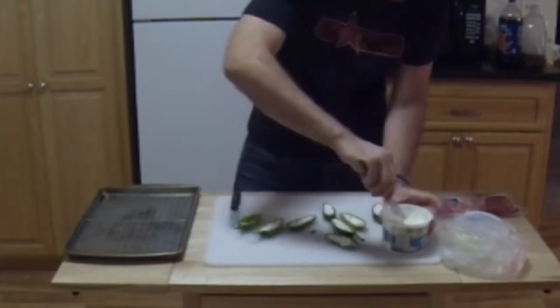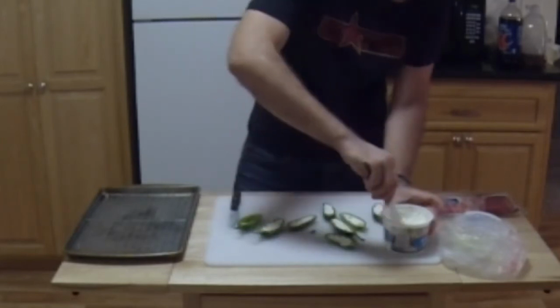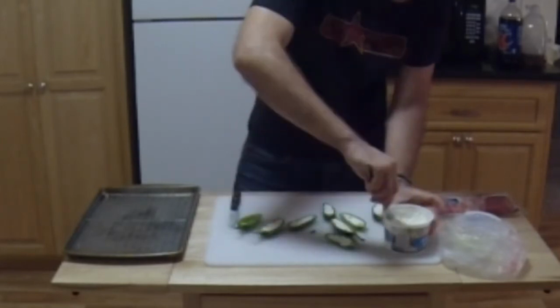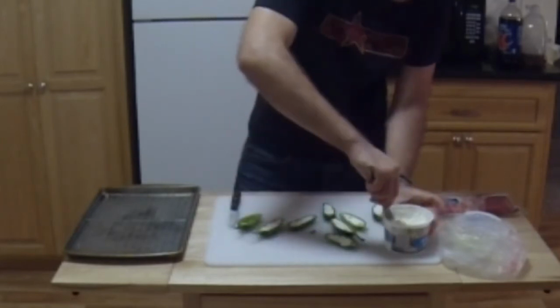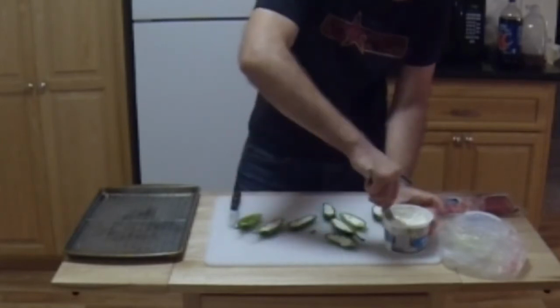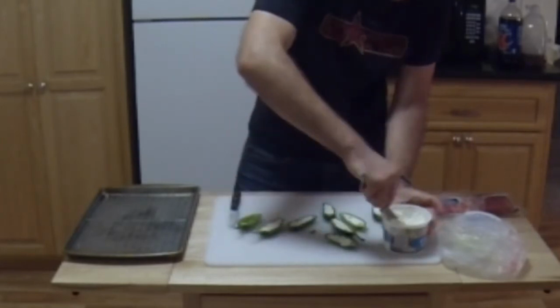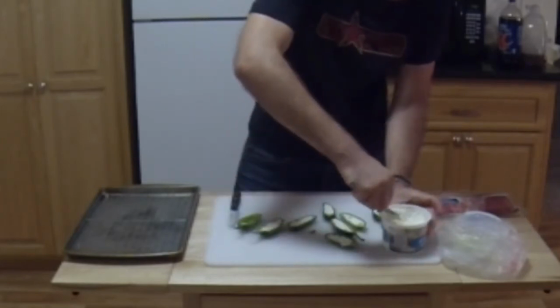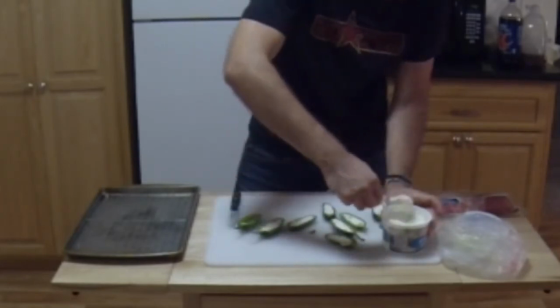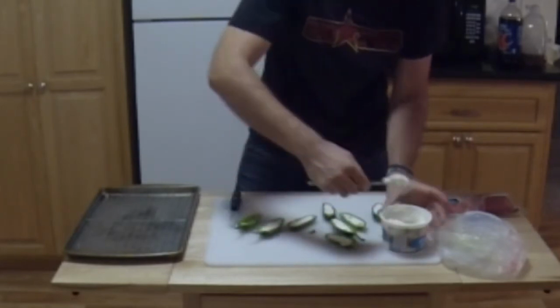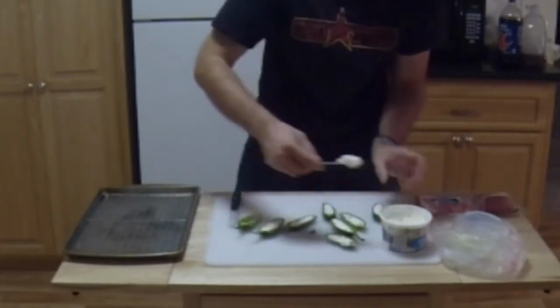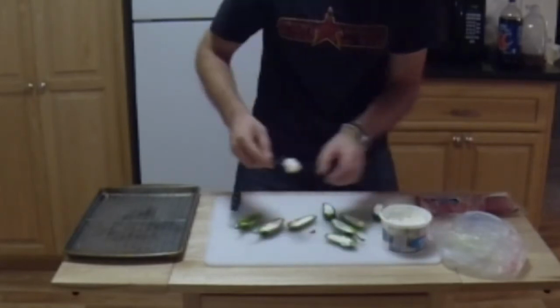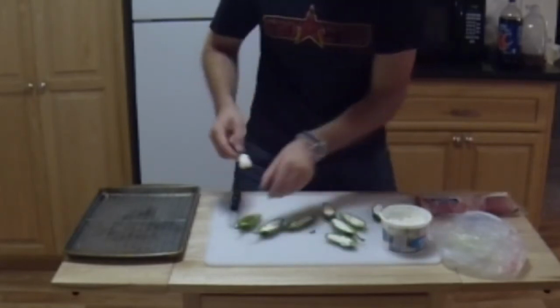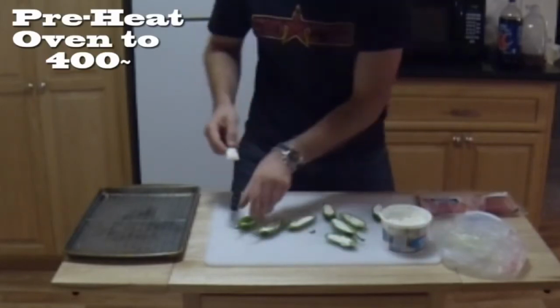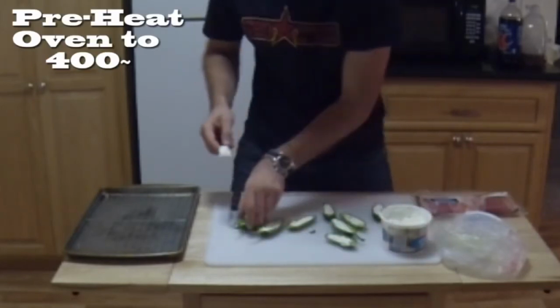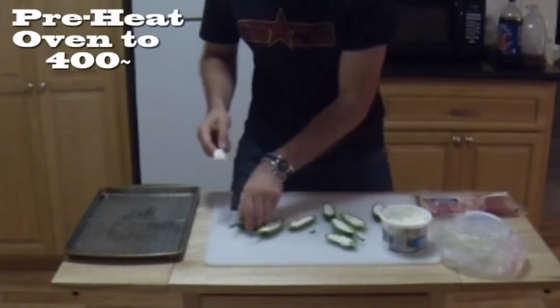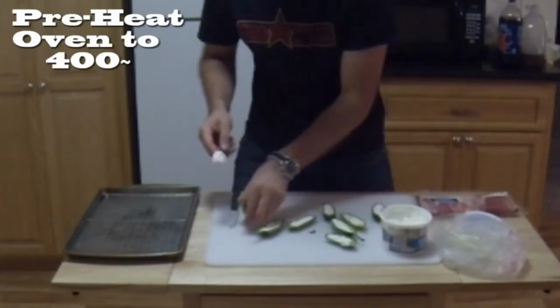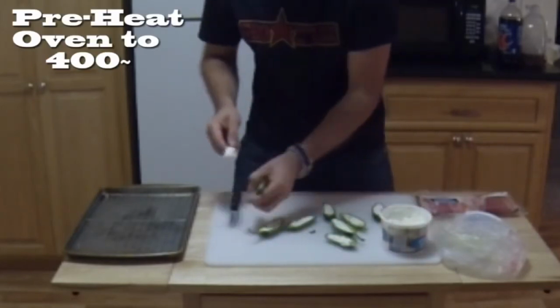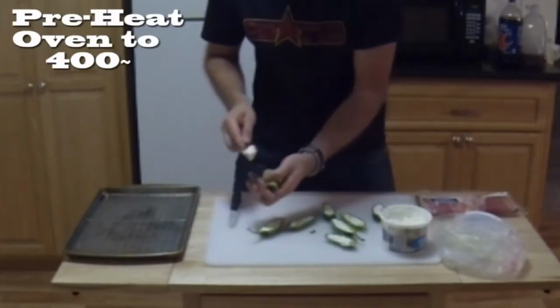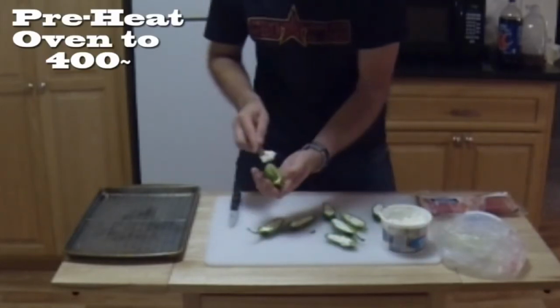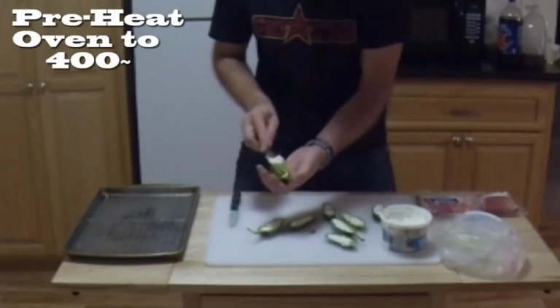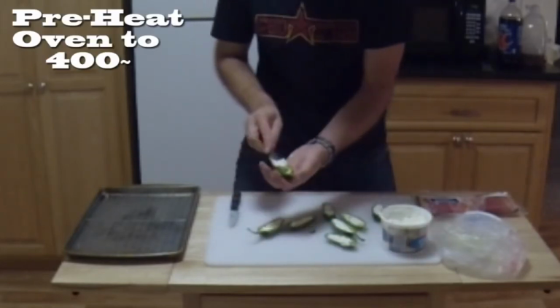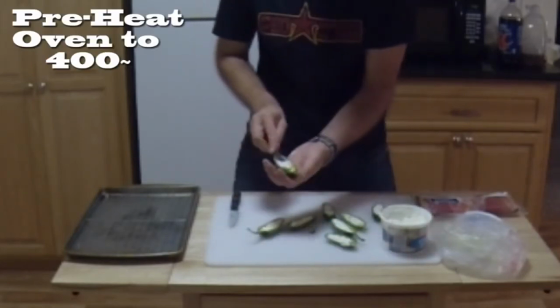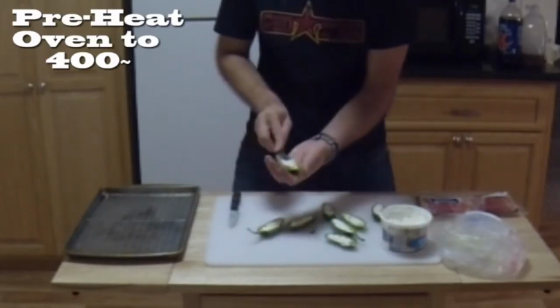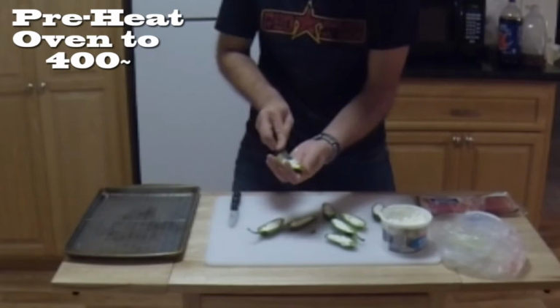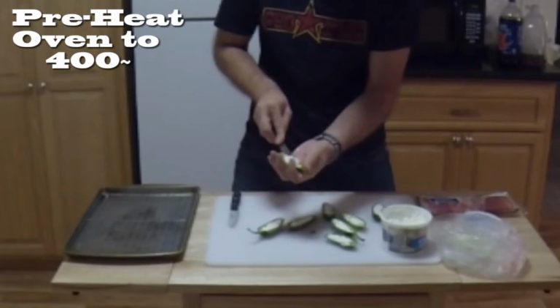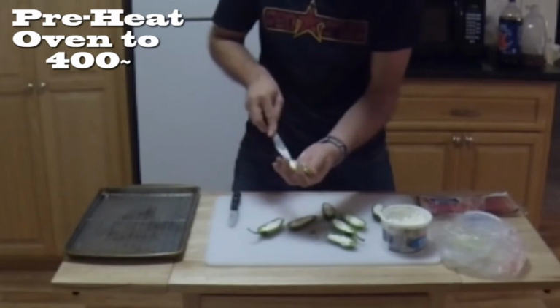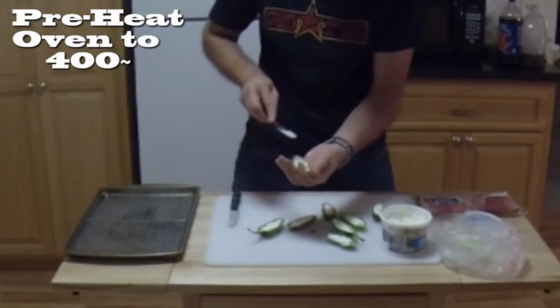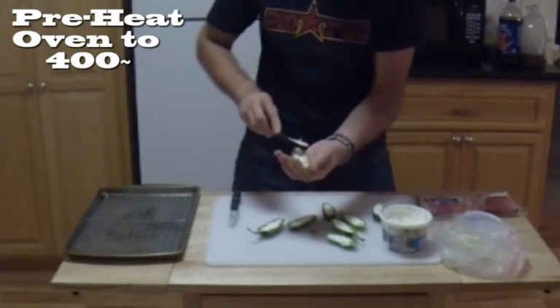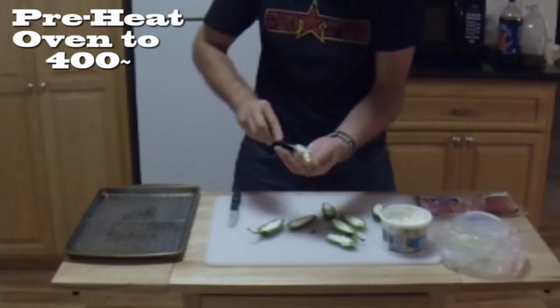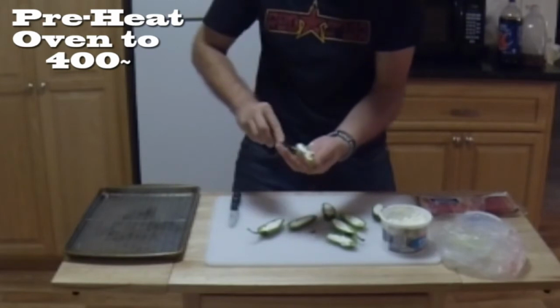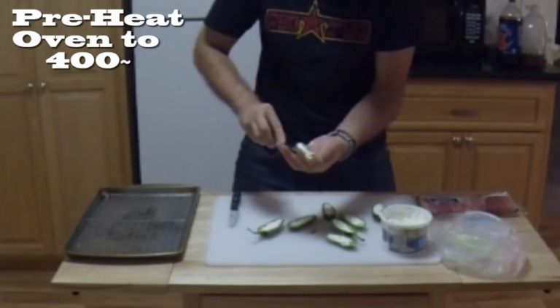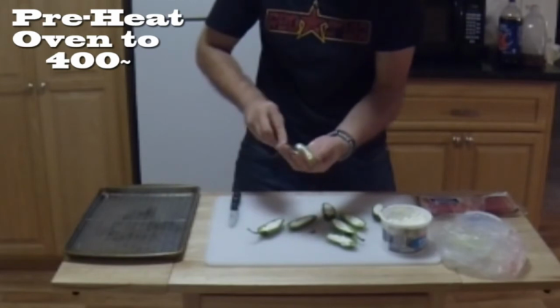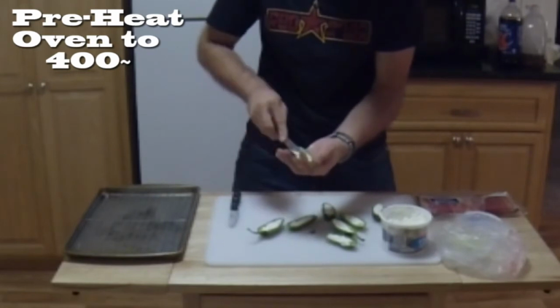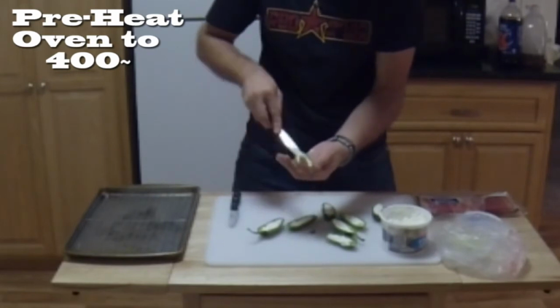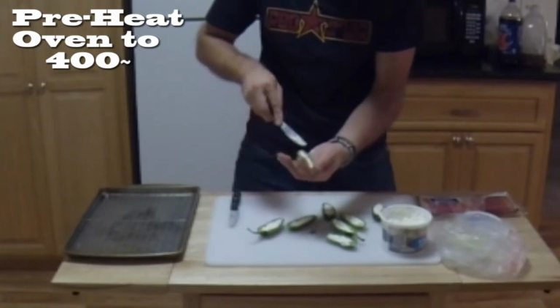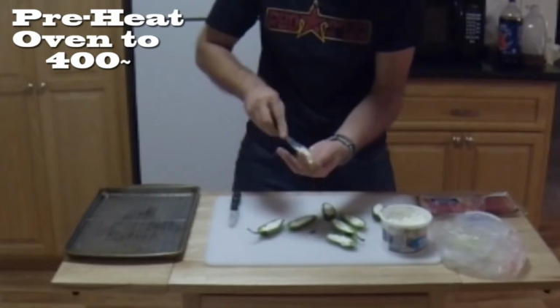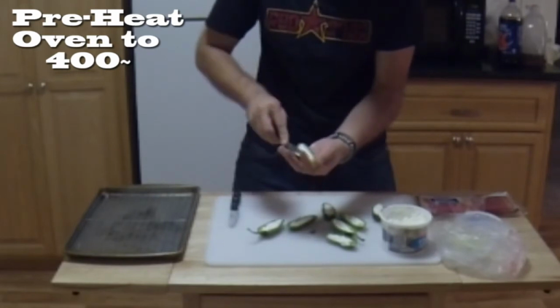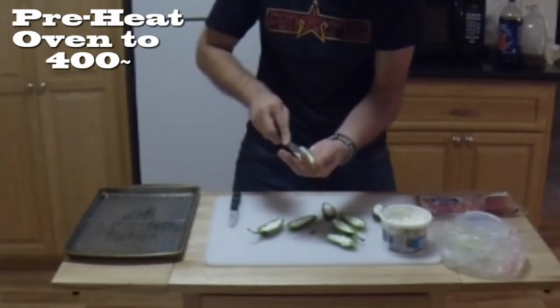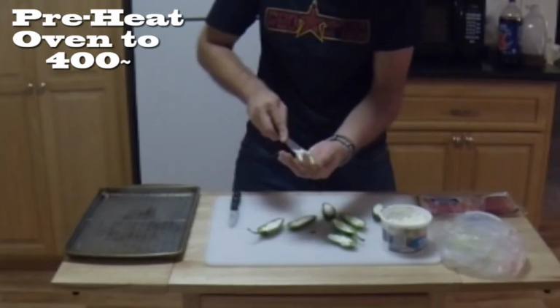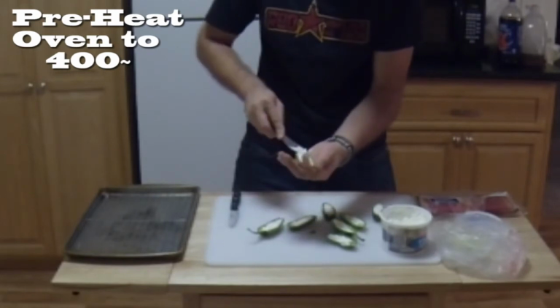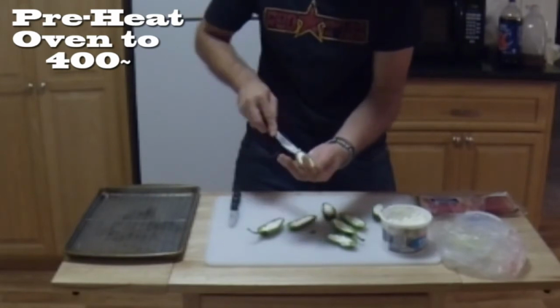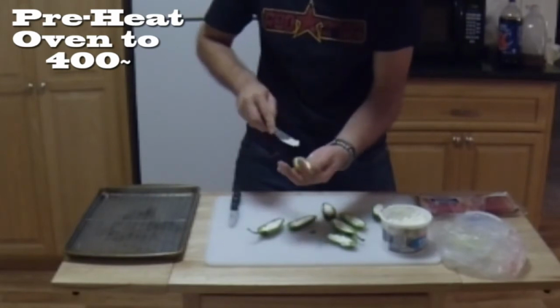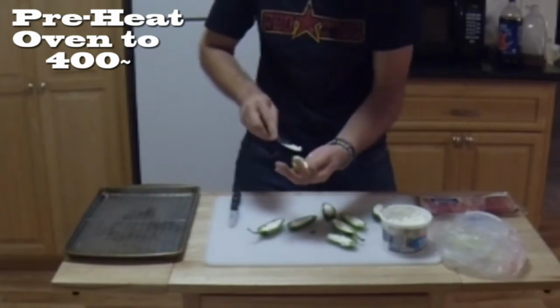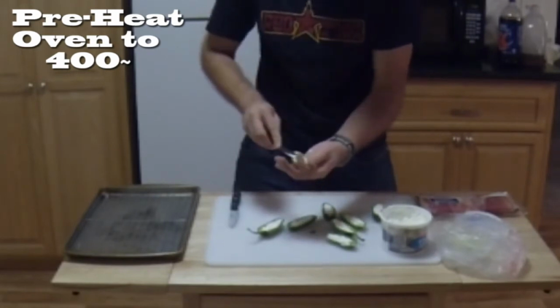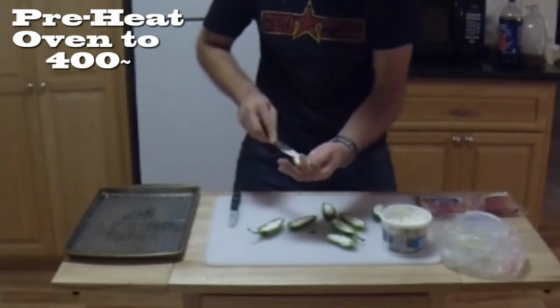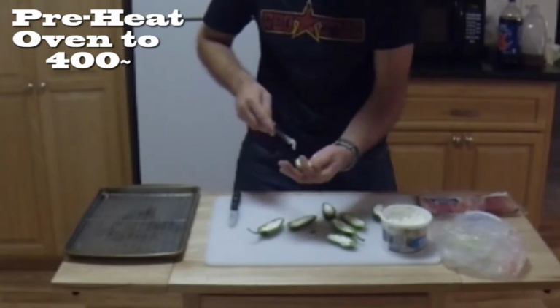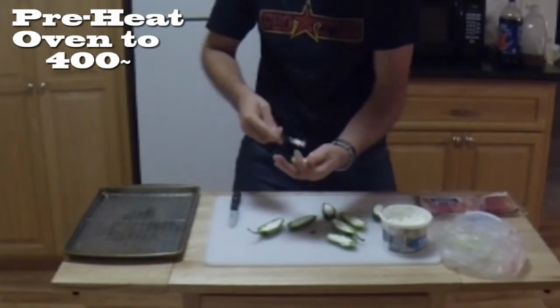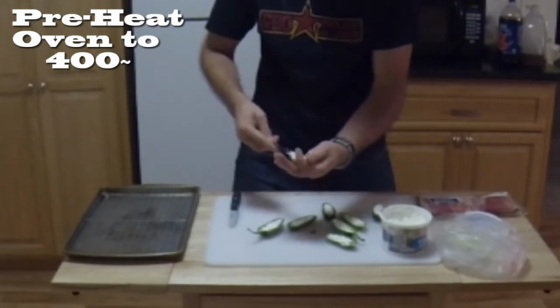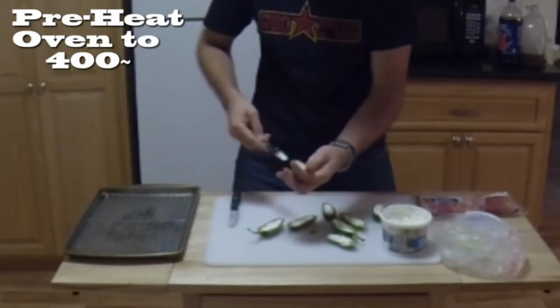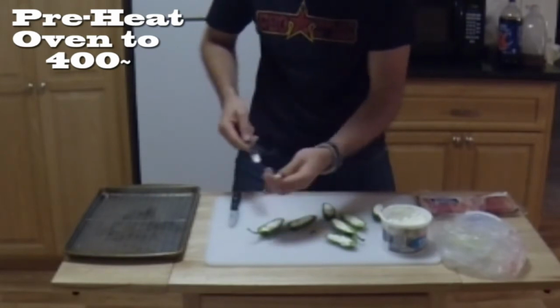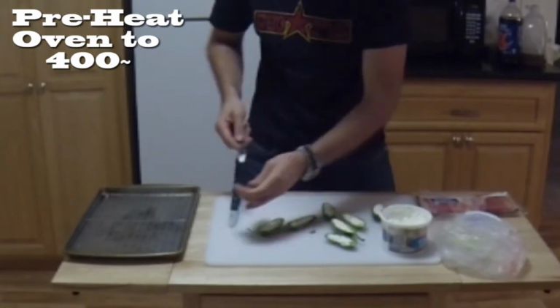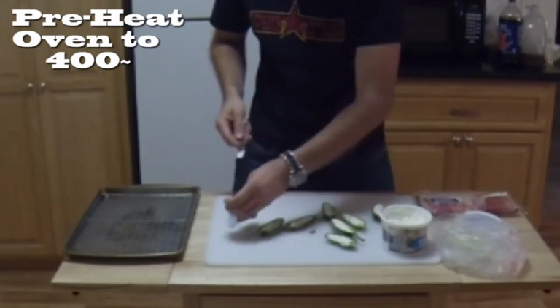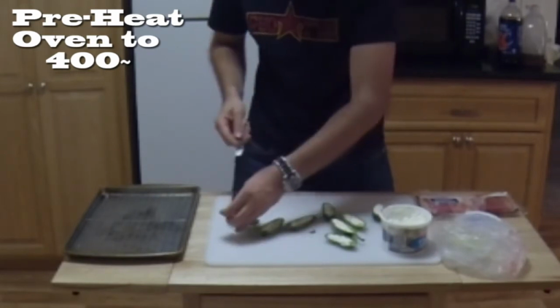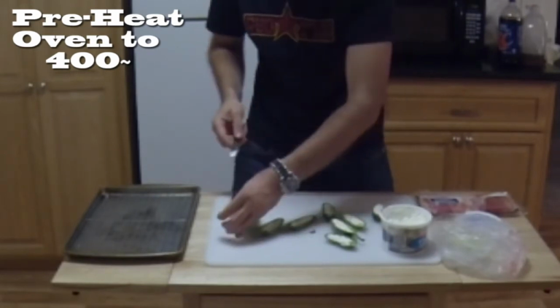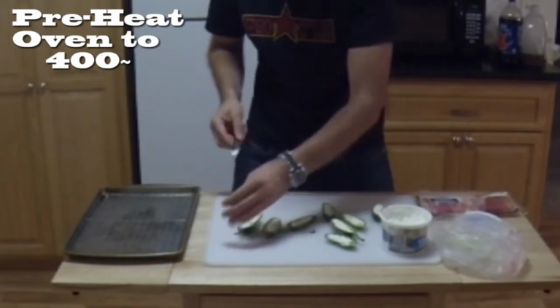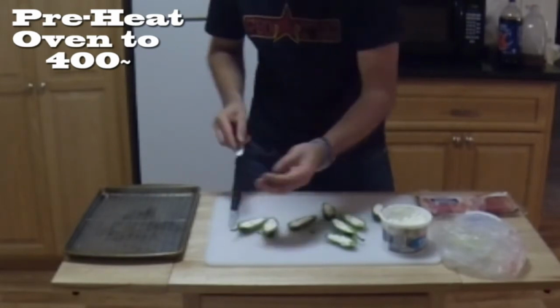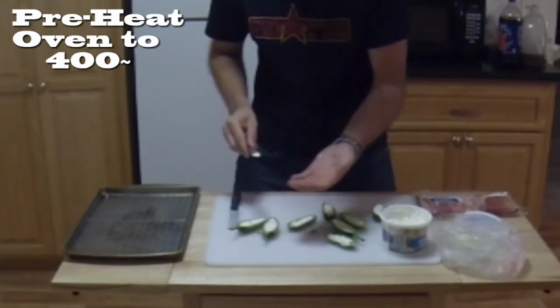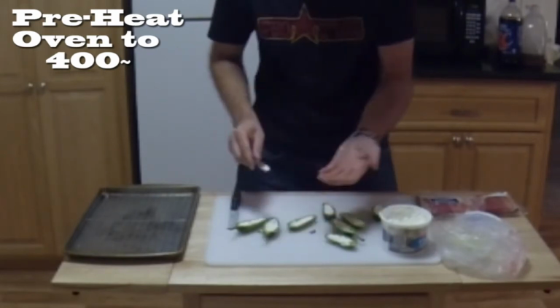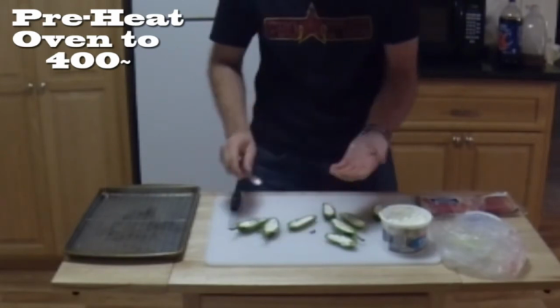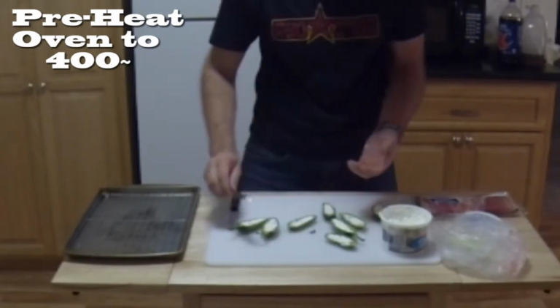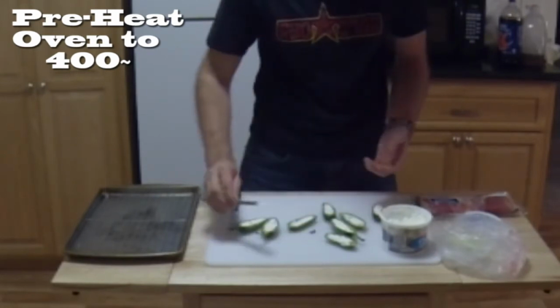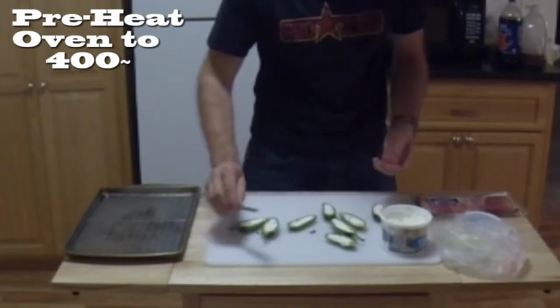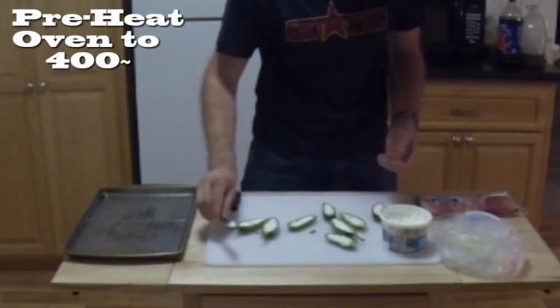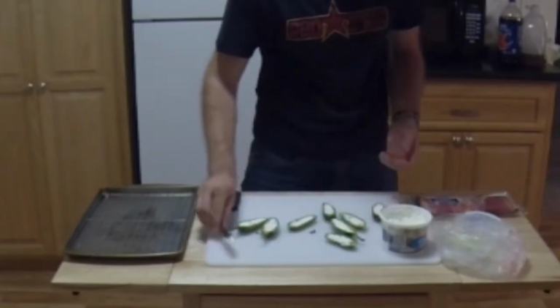And while you're doing this, you want to make sure your oven is preheated. I'll put the temperature information on the screen as well.